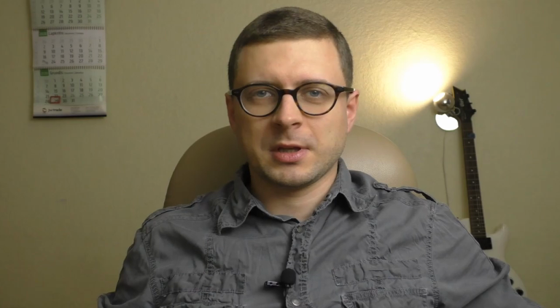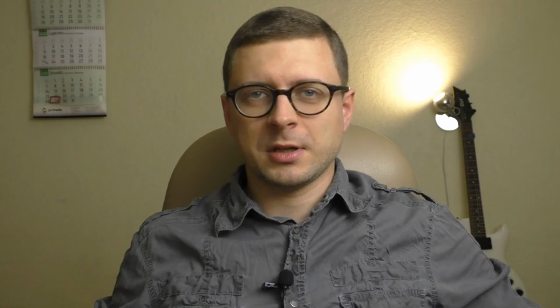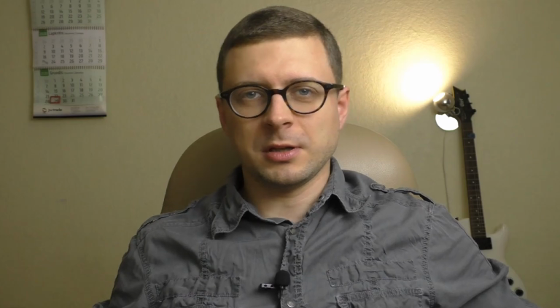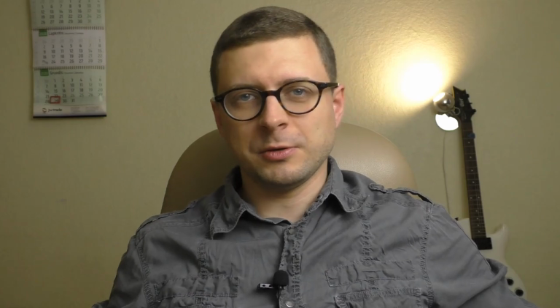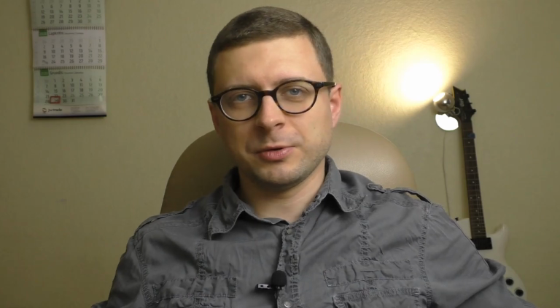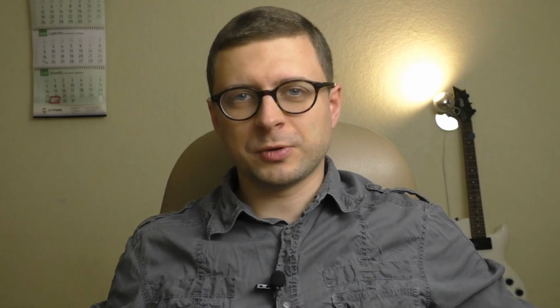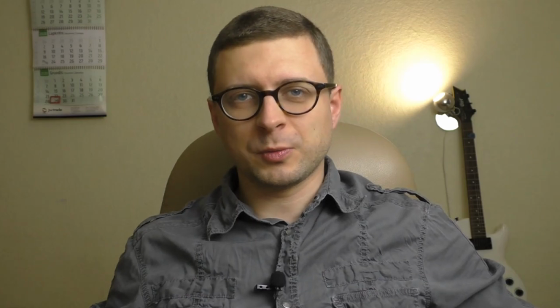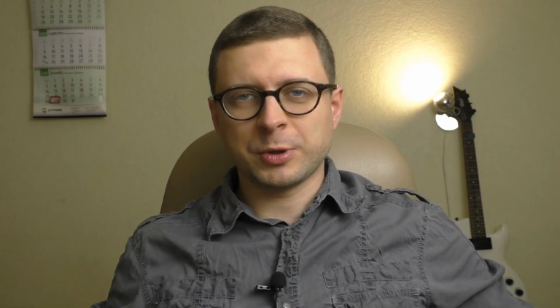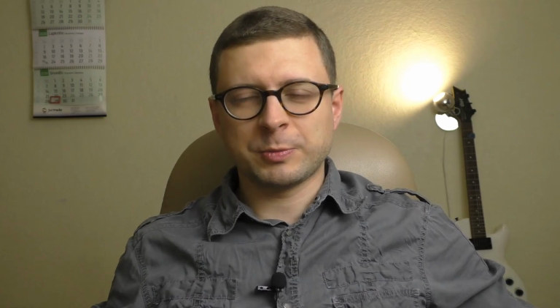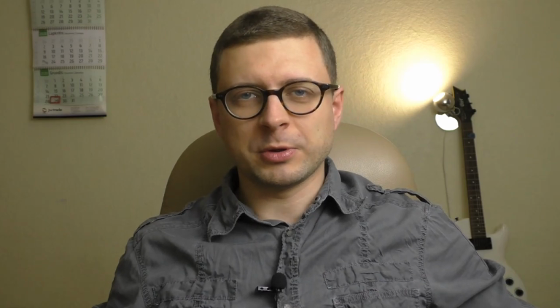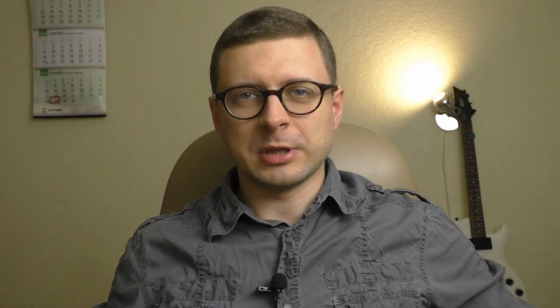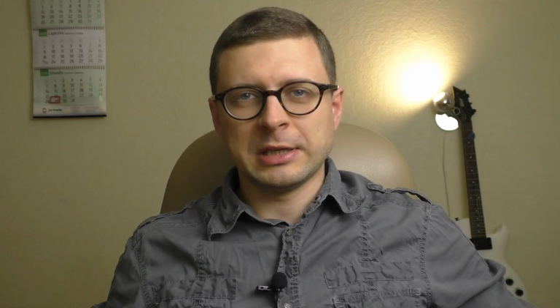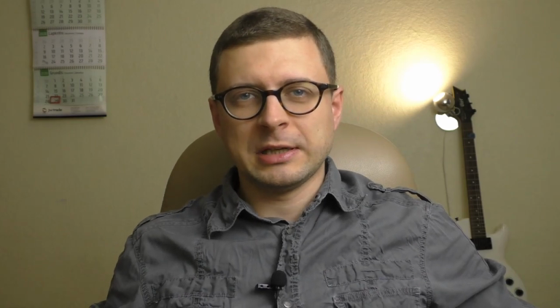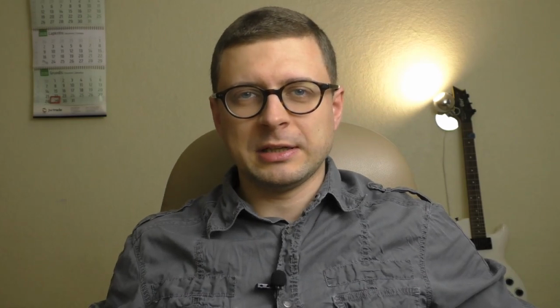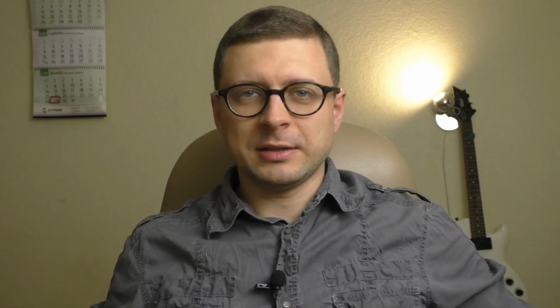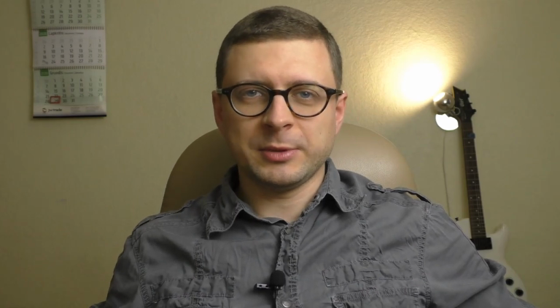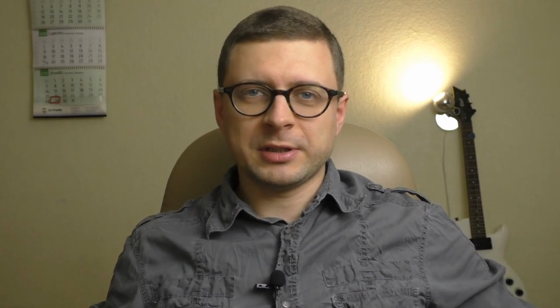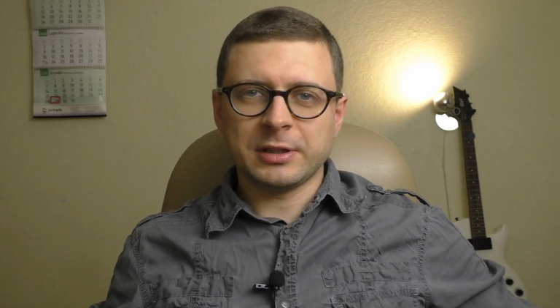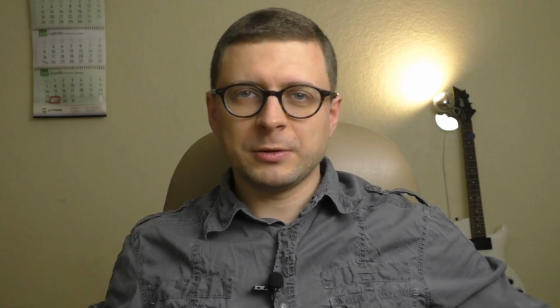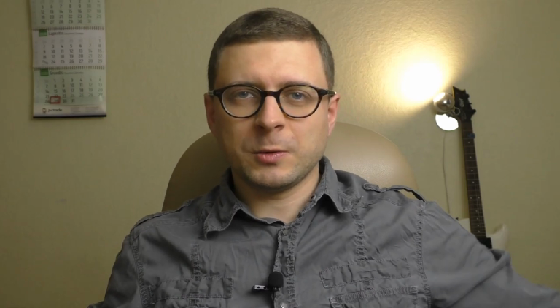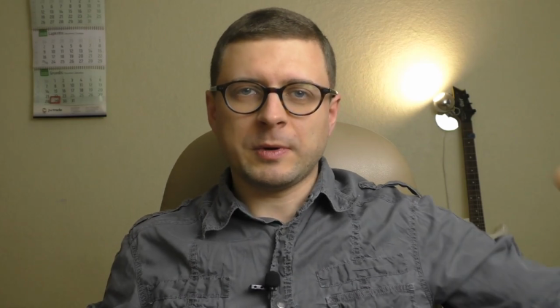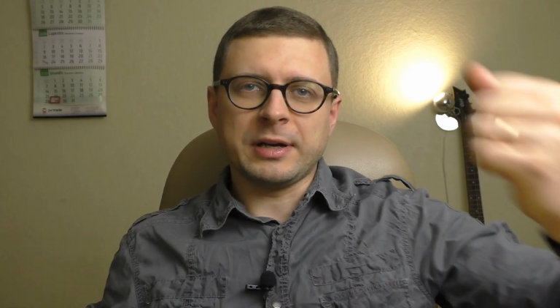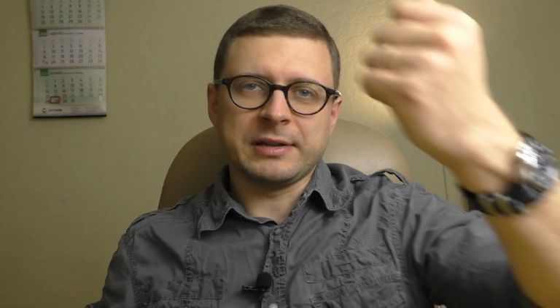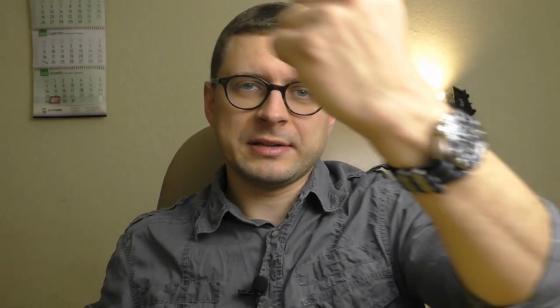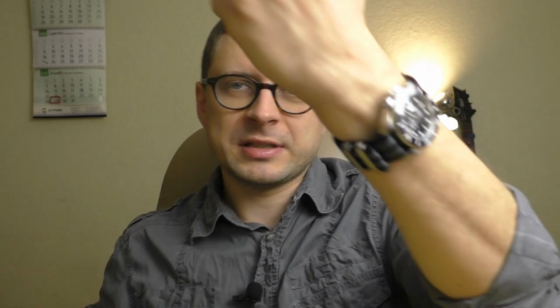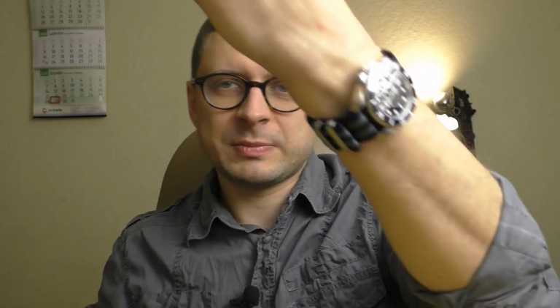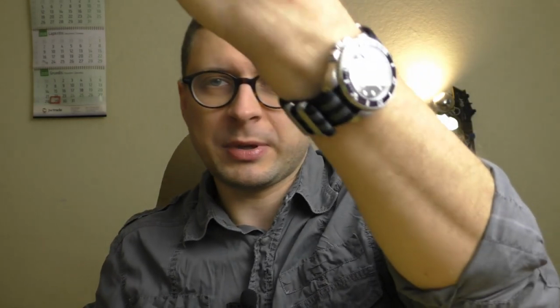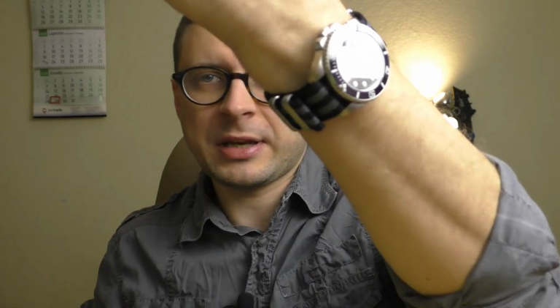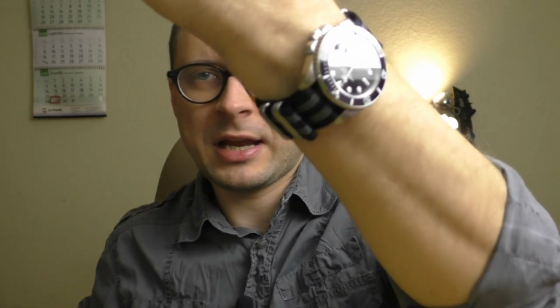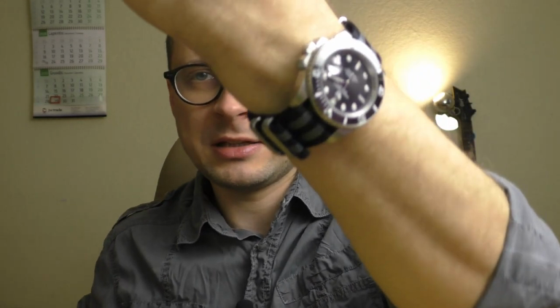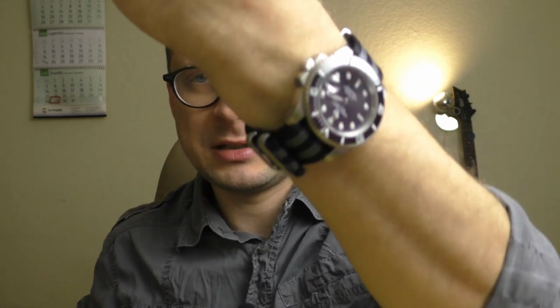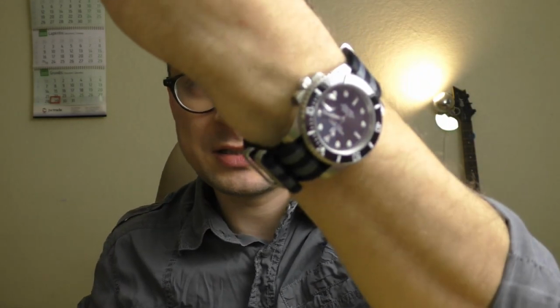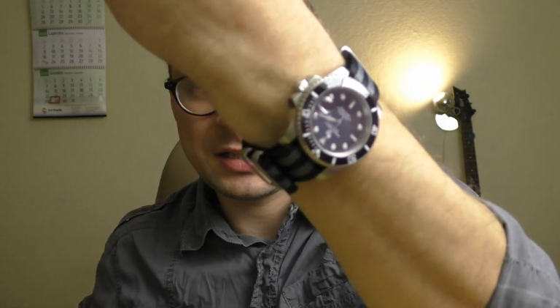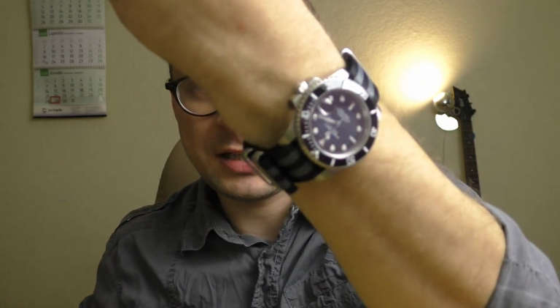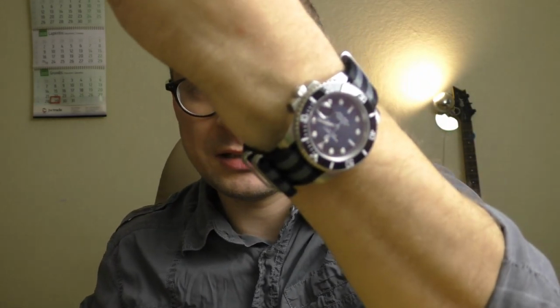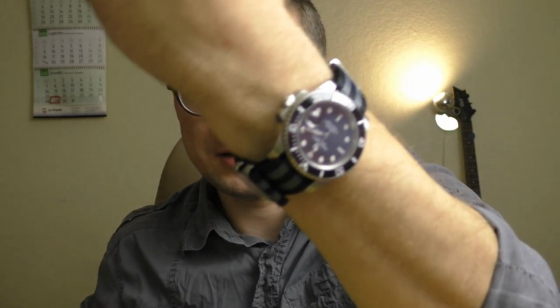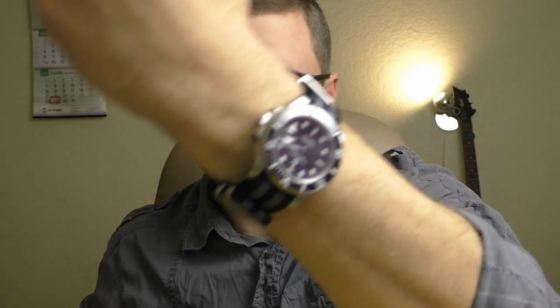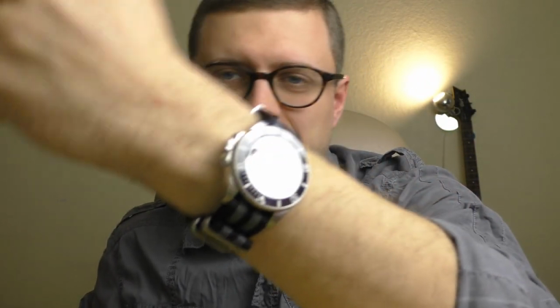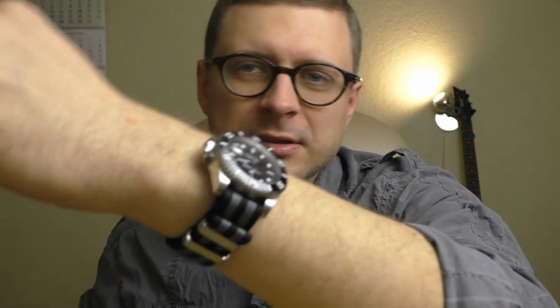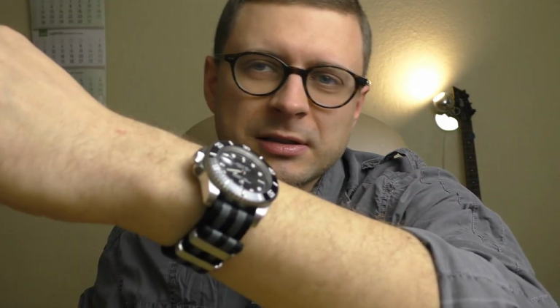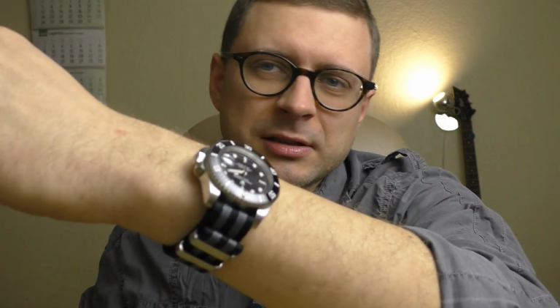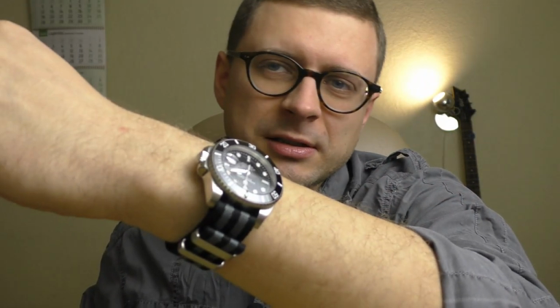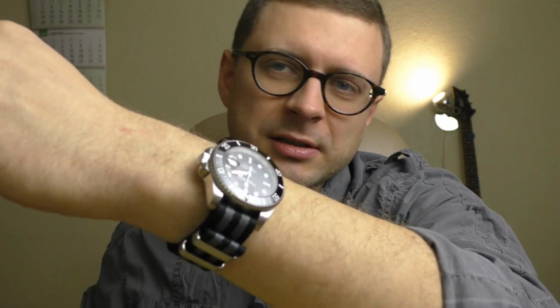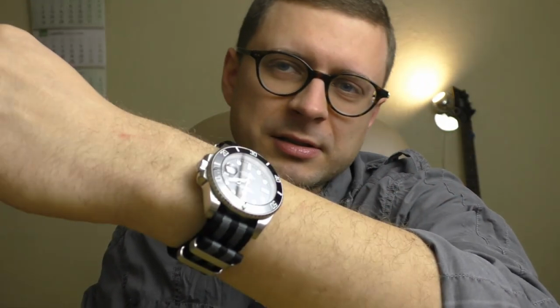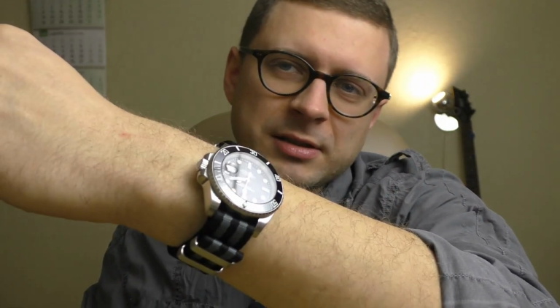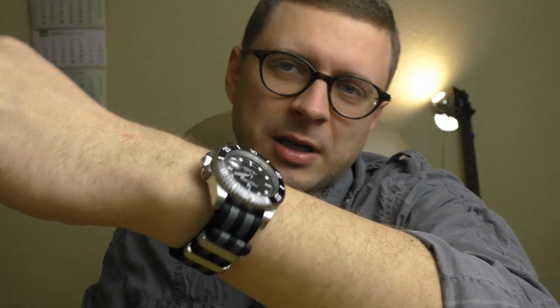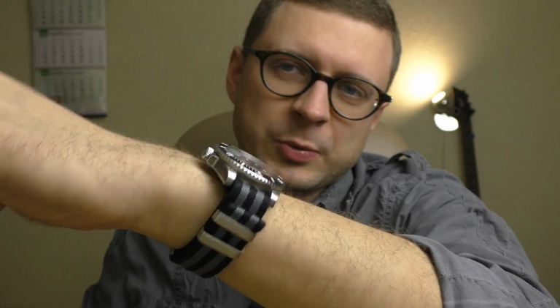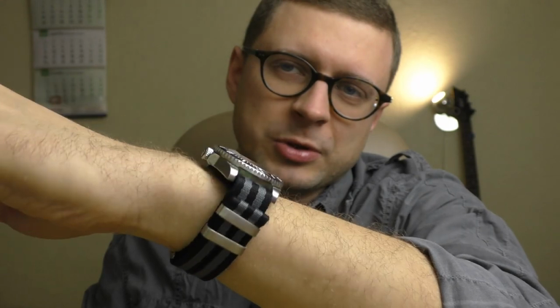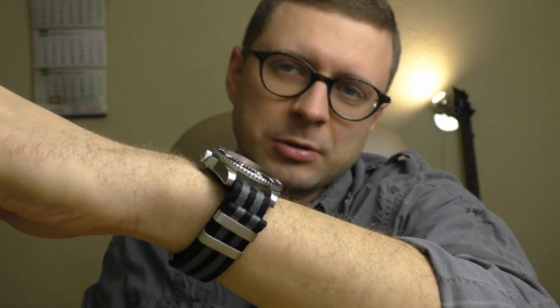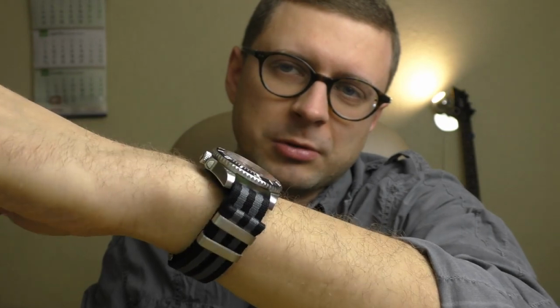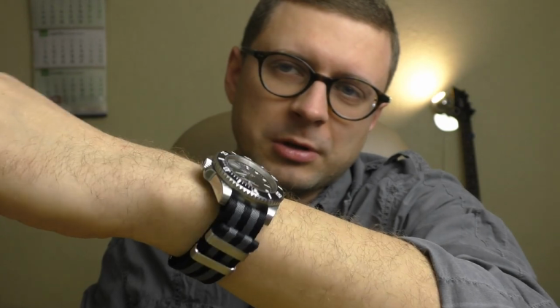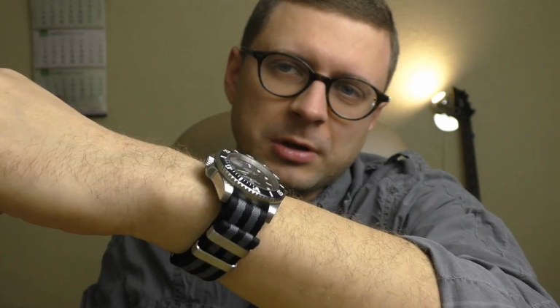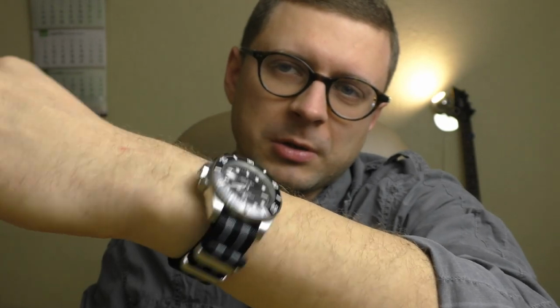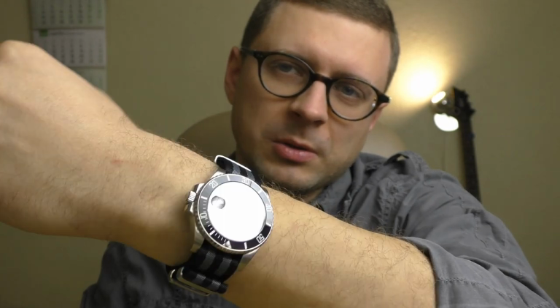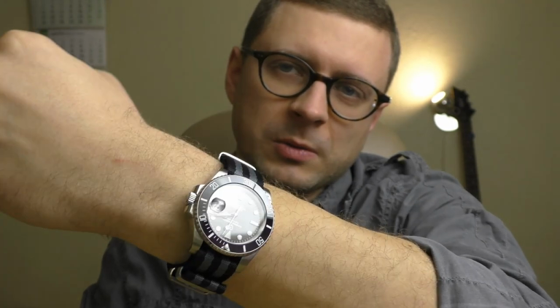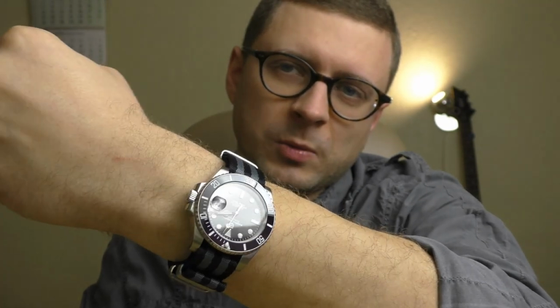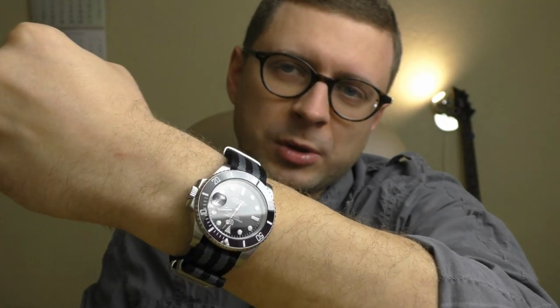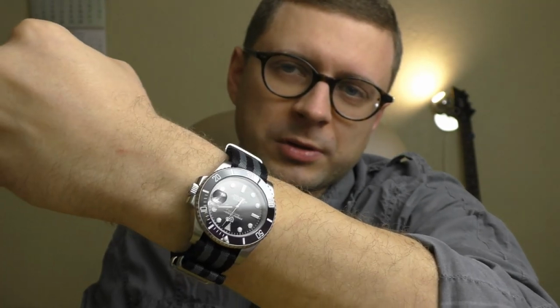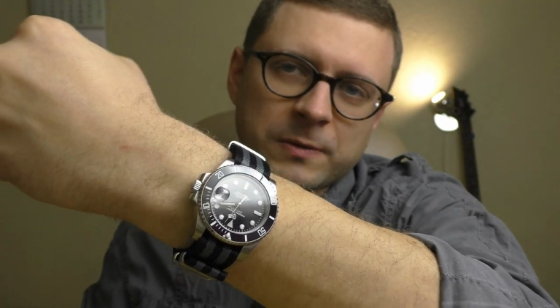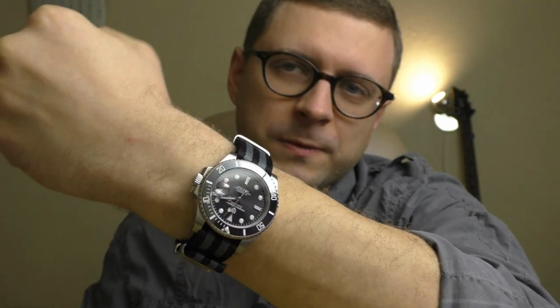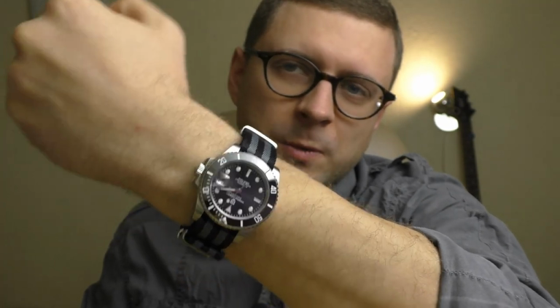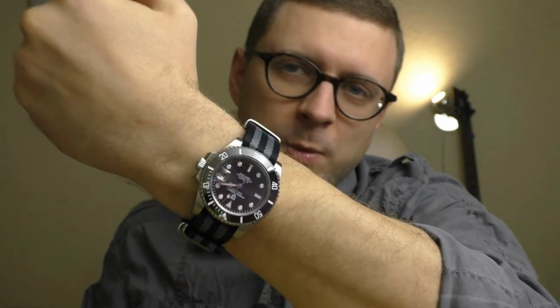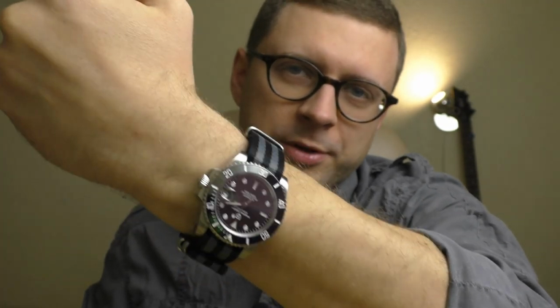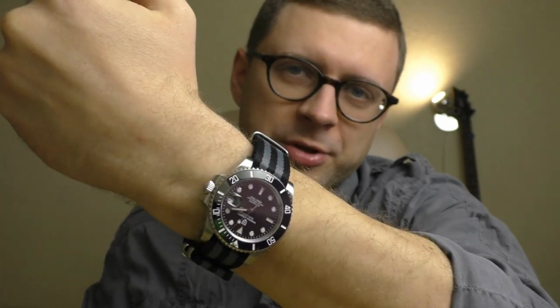Hello YouTube people, let me tell you why this Pagani Design is an absolutely wonderful watch.